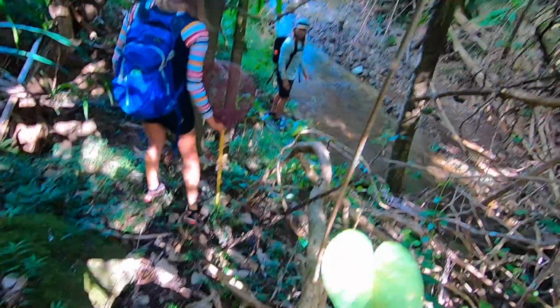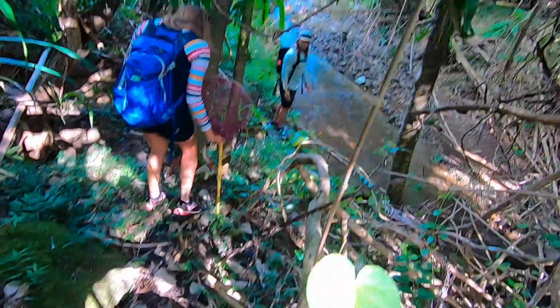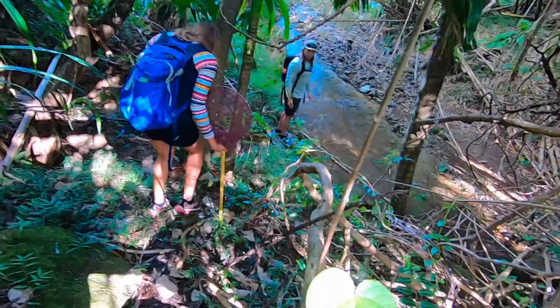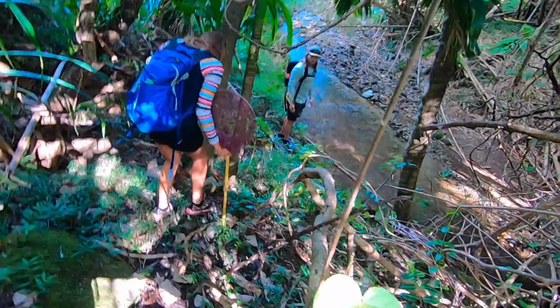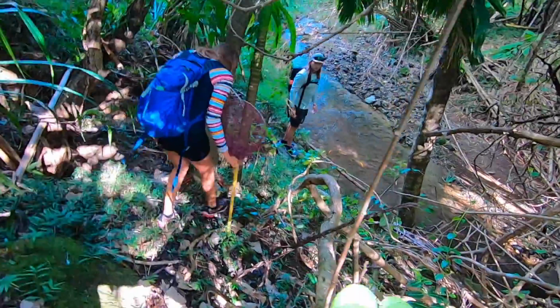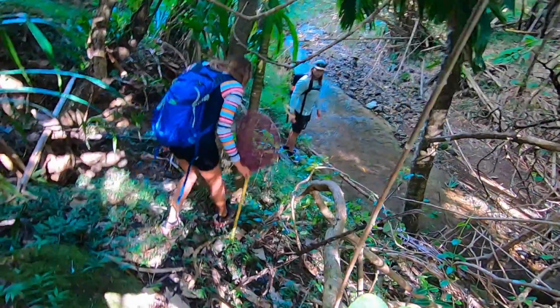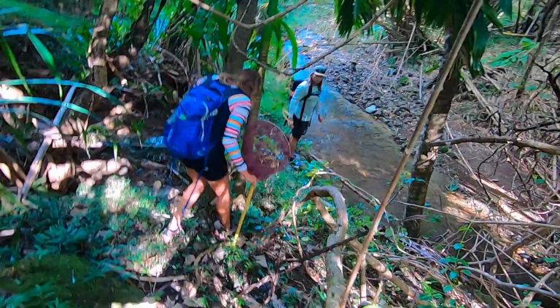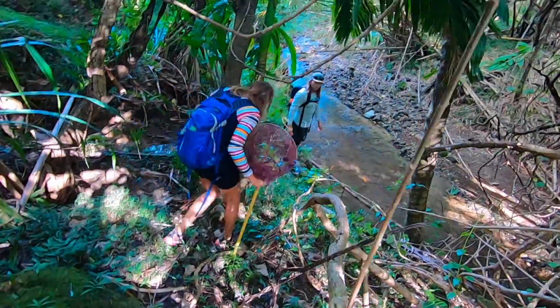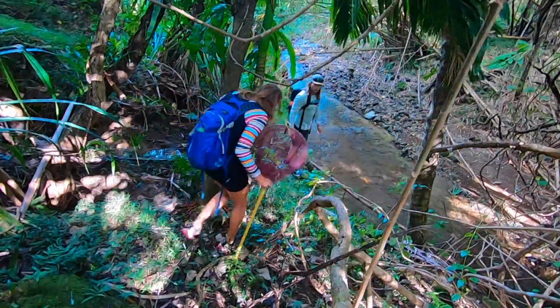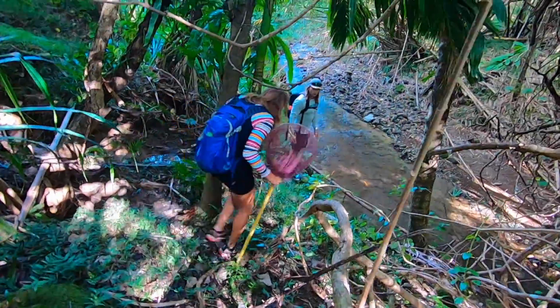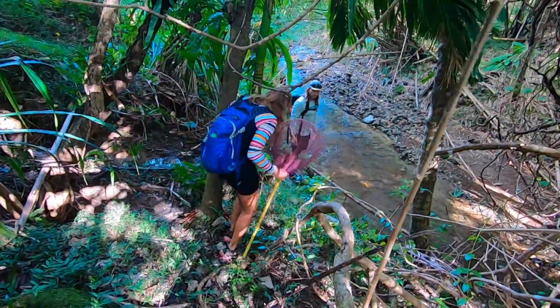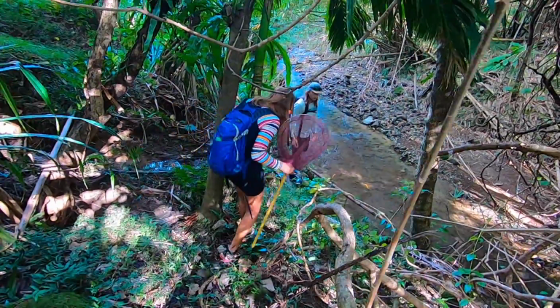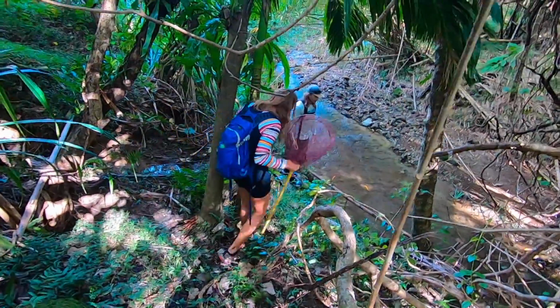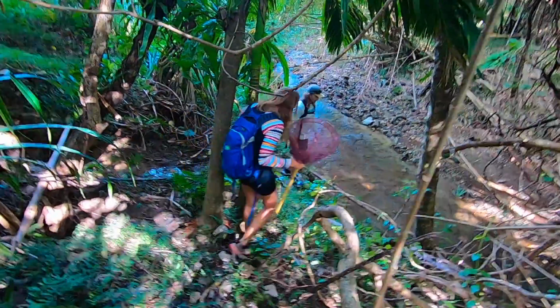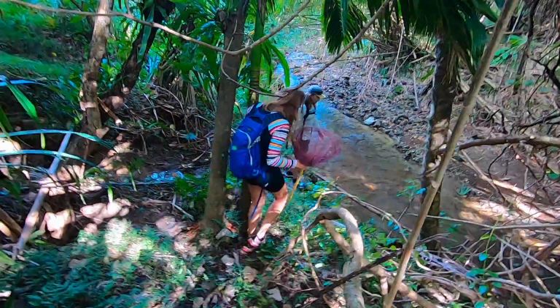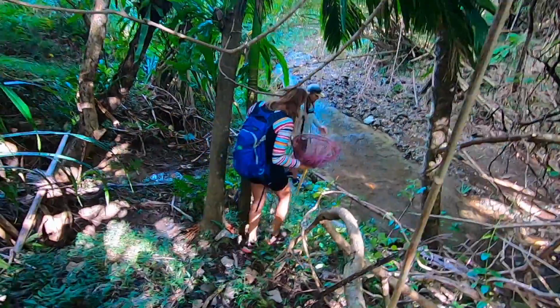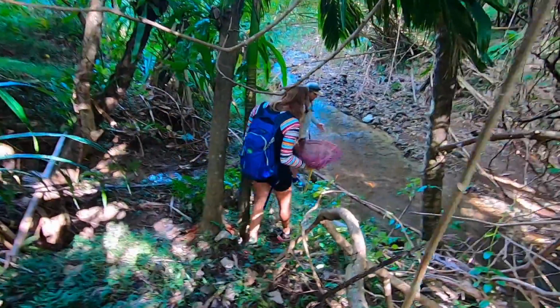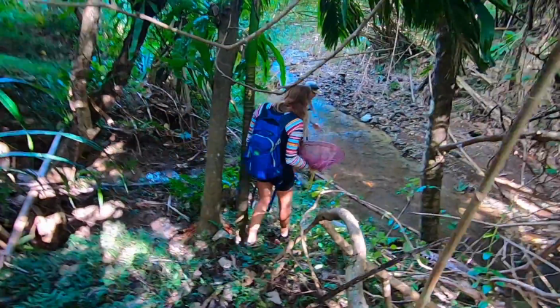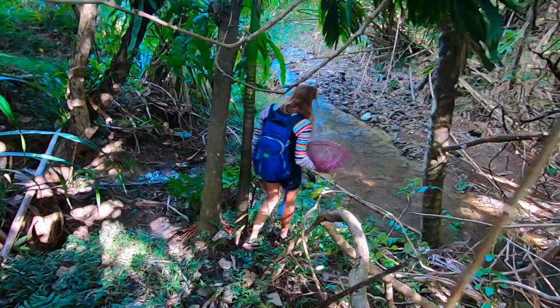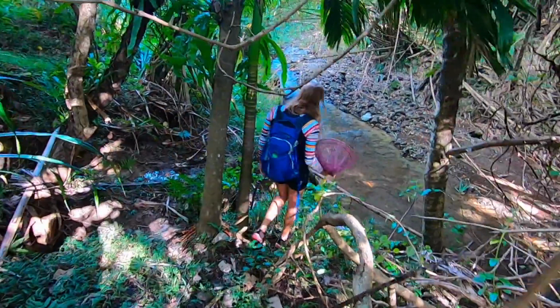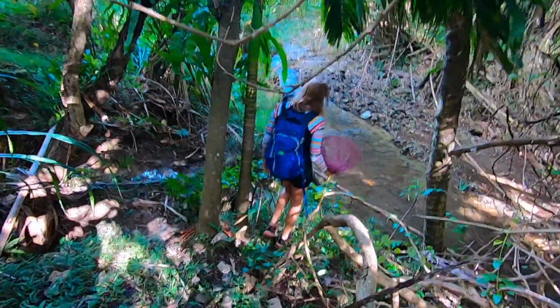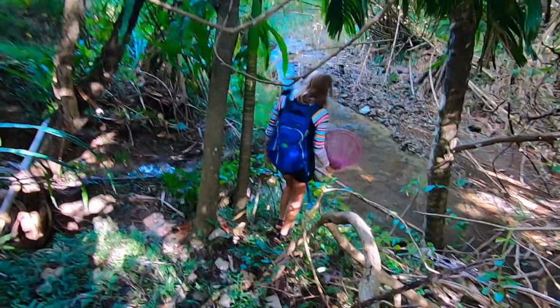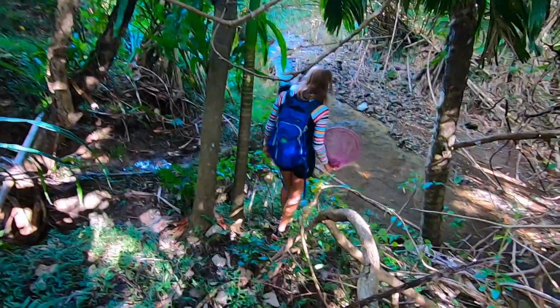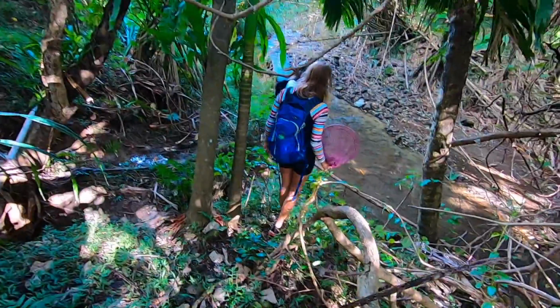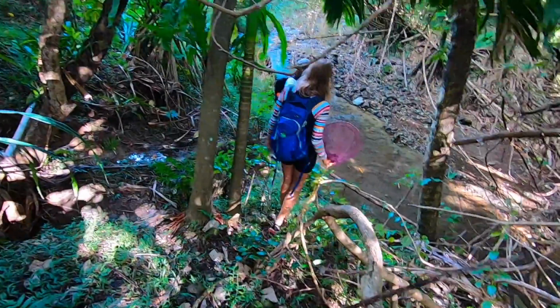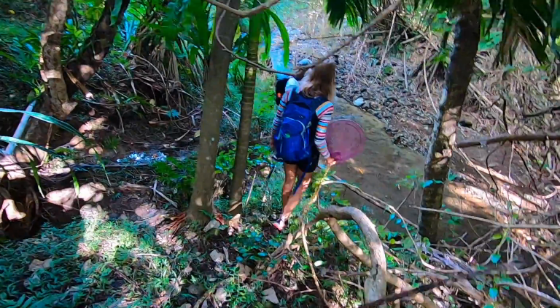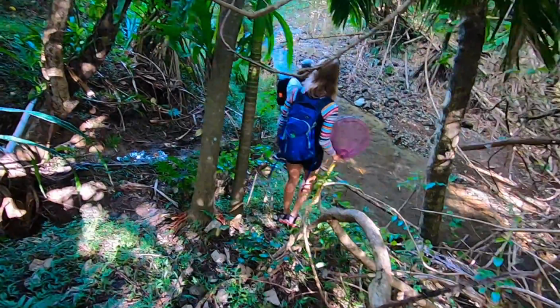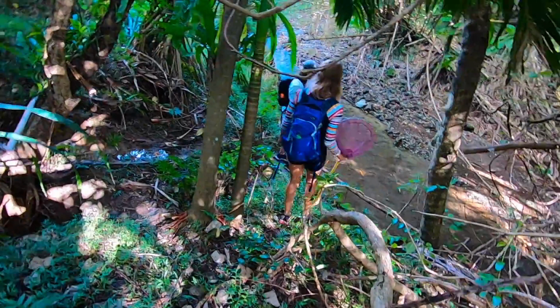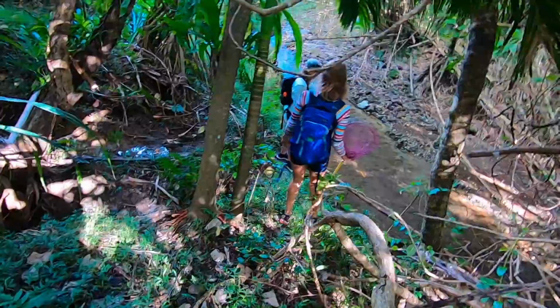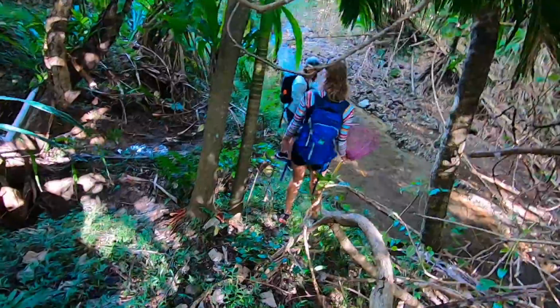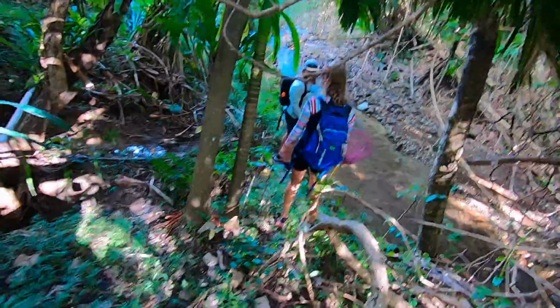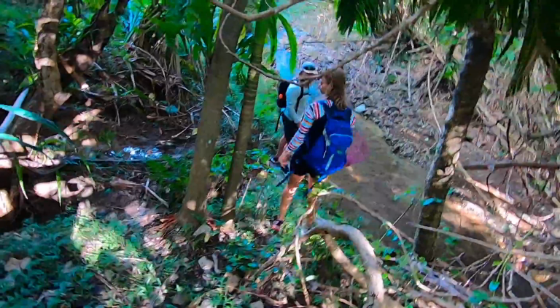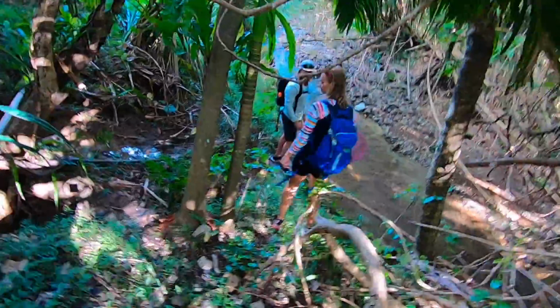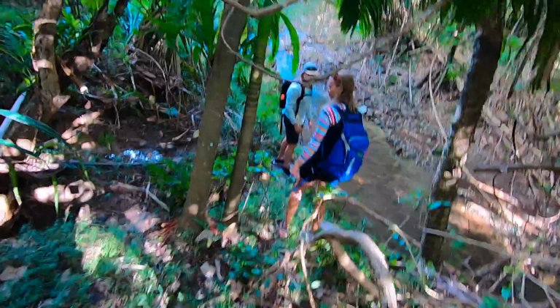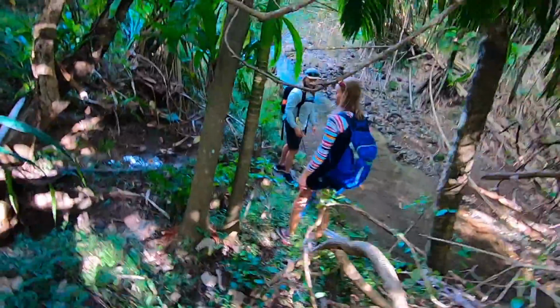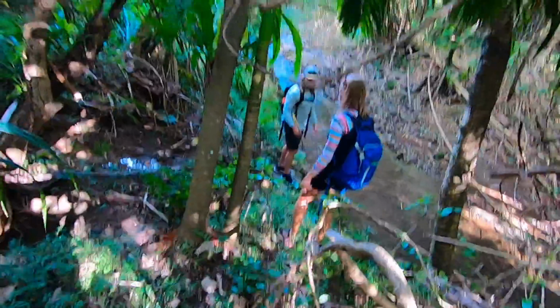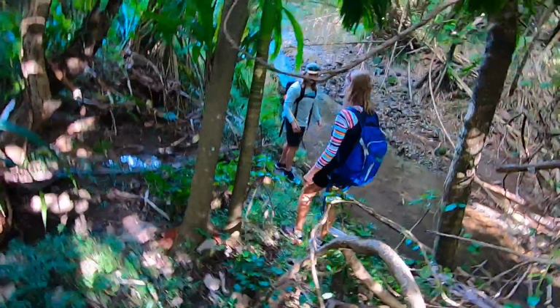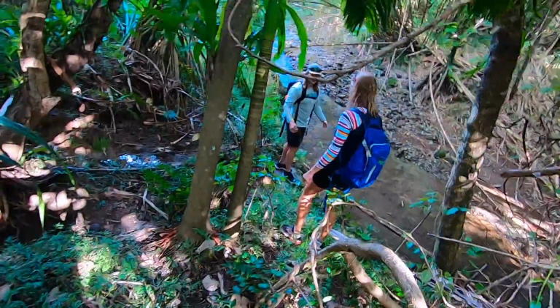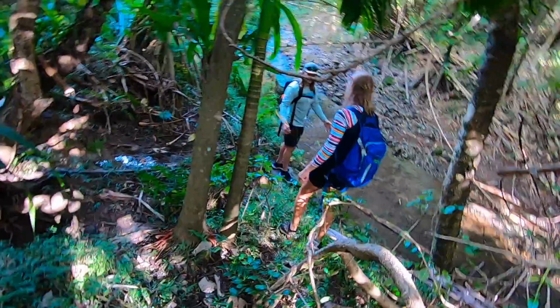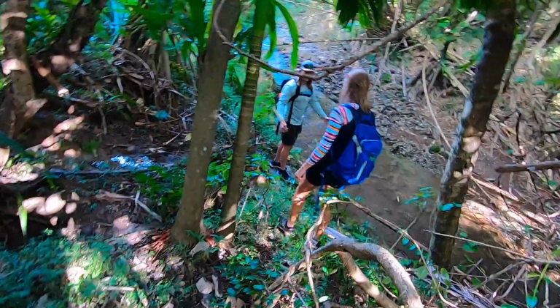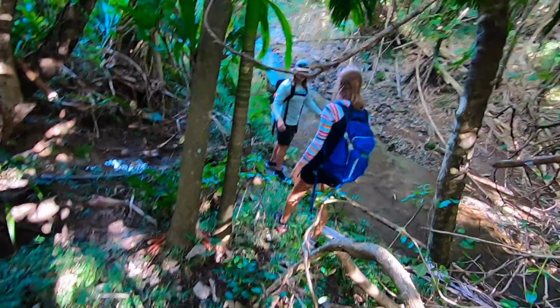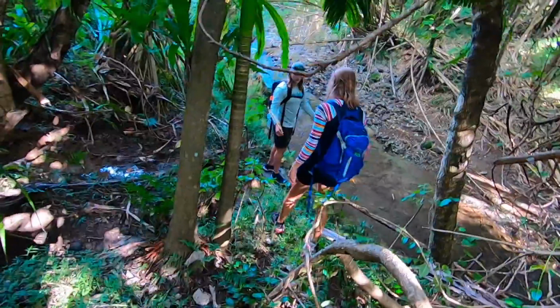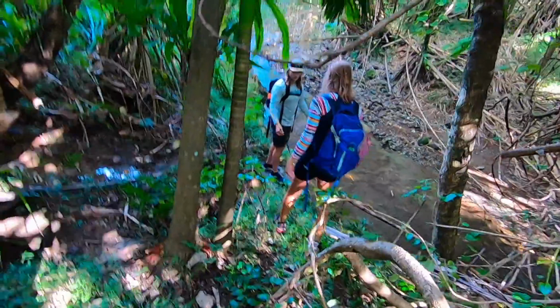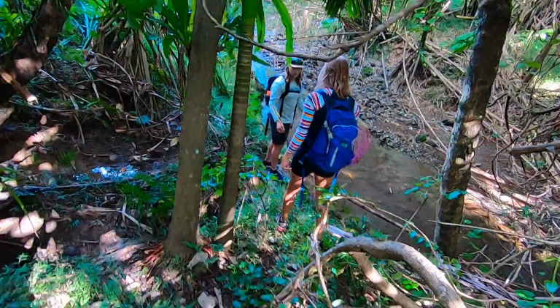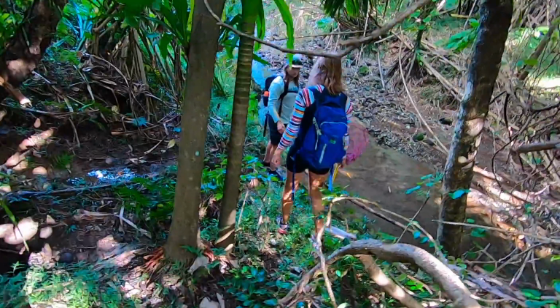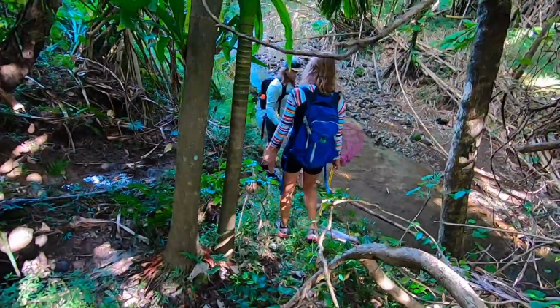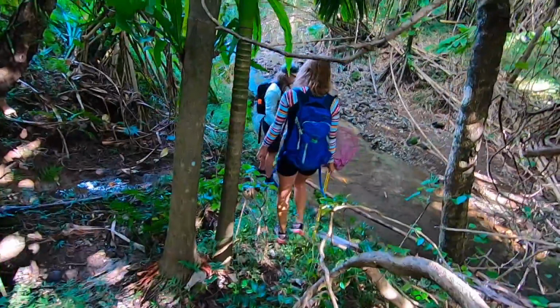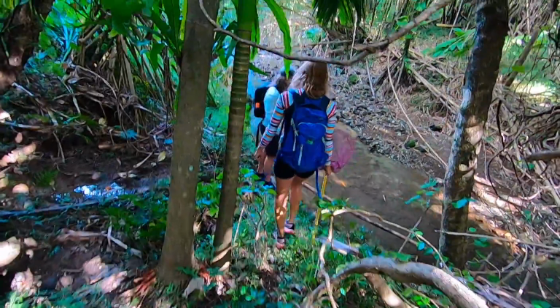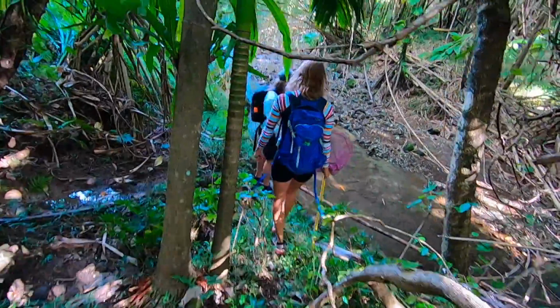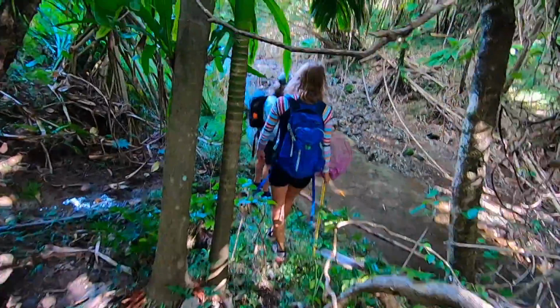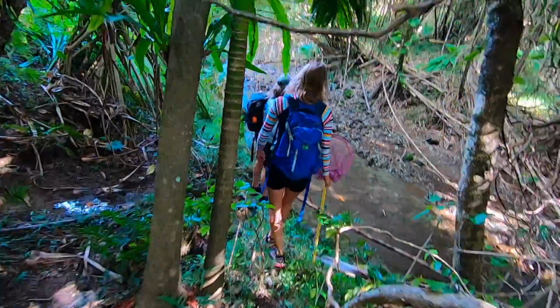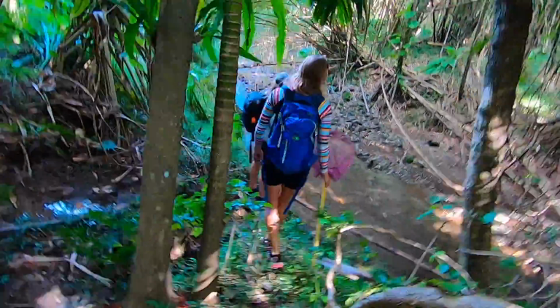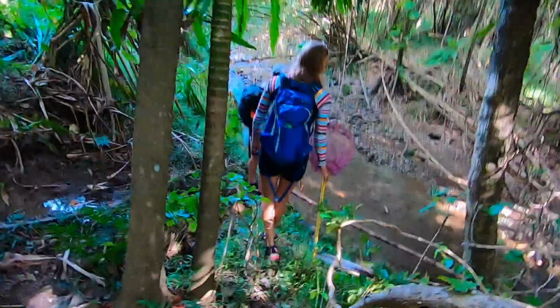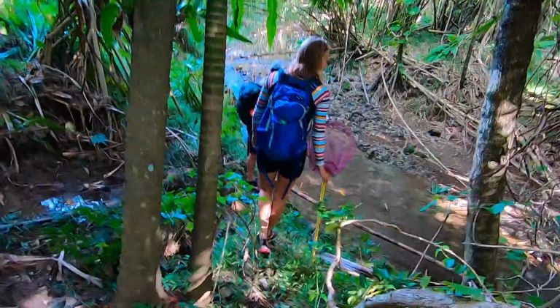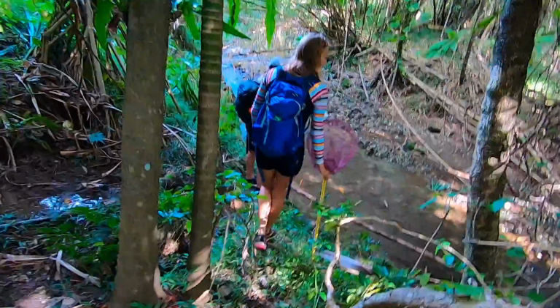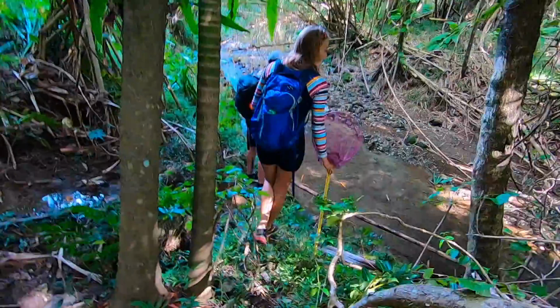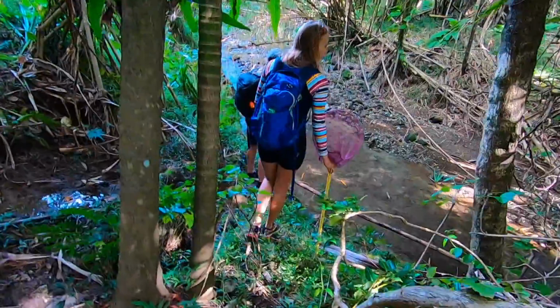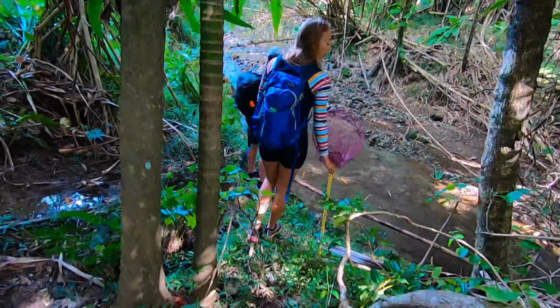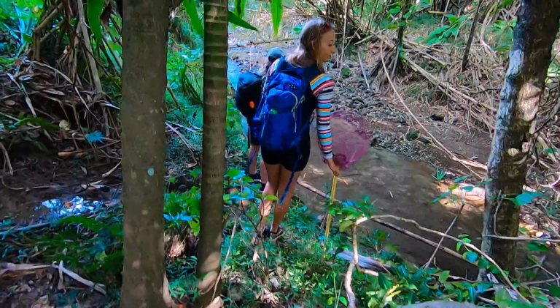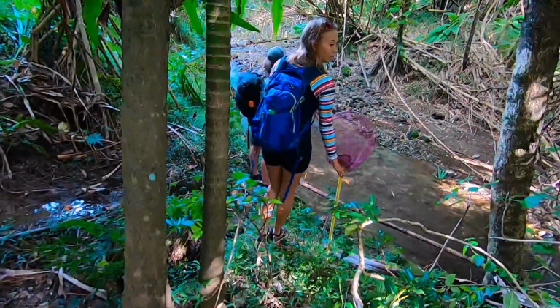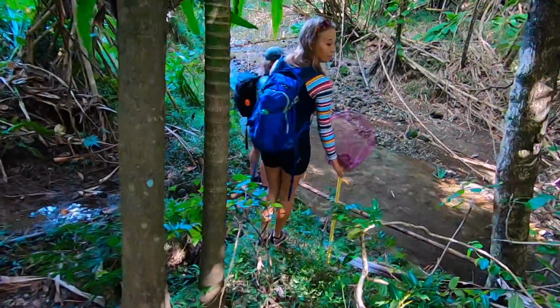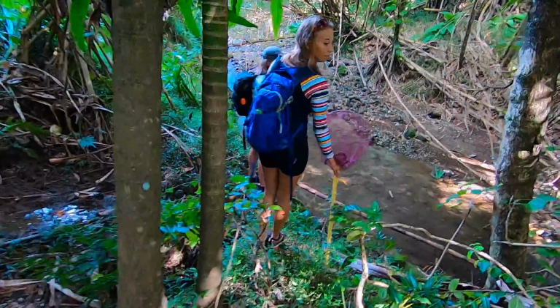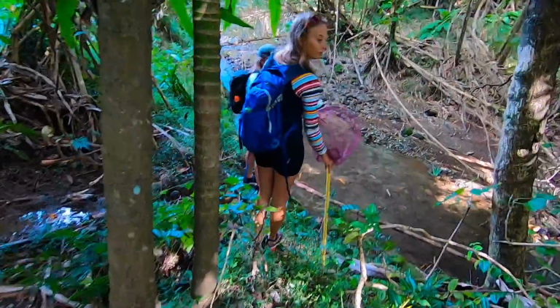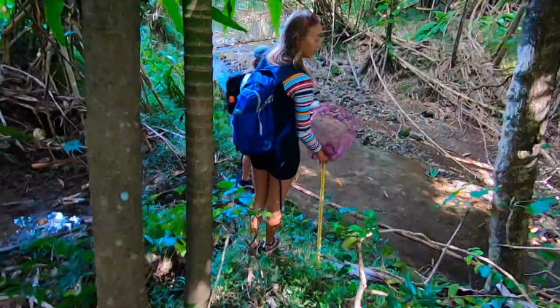There's no more trail basically. All we have now is a river, and we're going to use the river as our trail and follow it upstream.